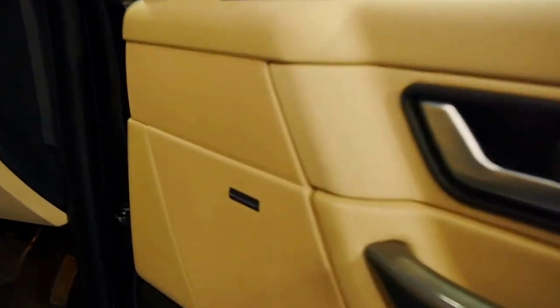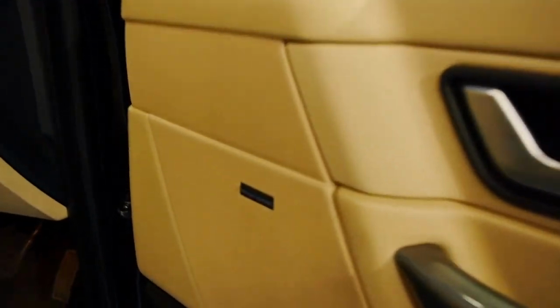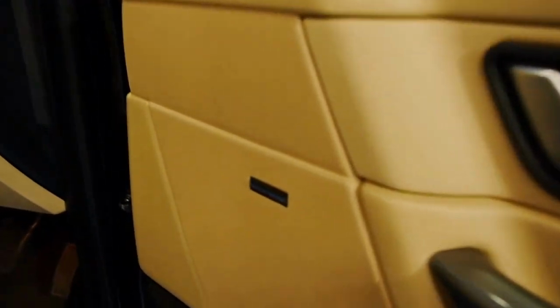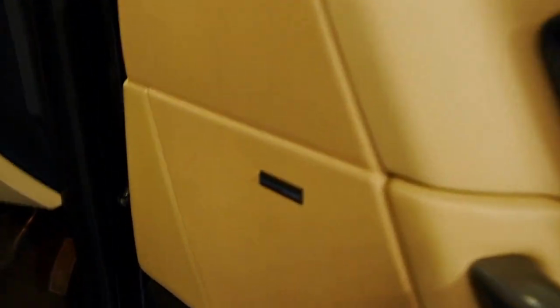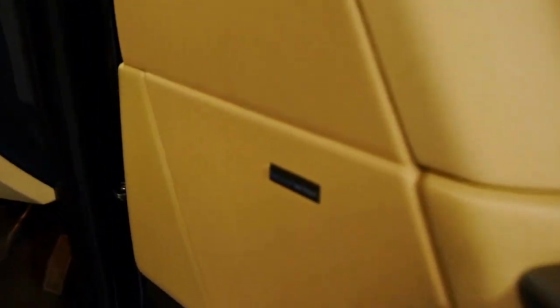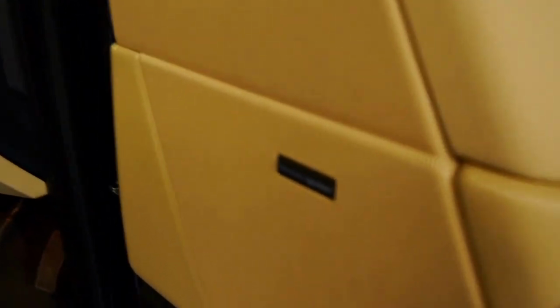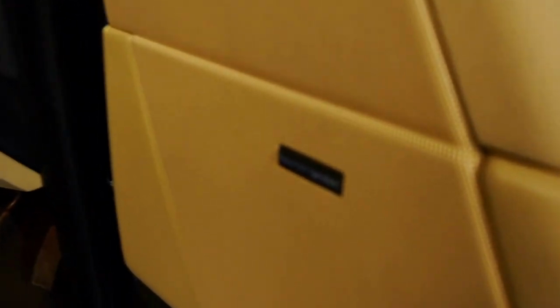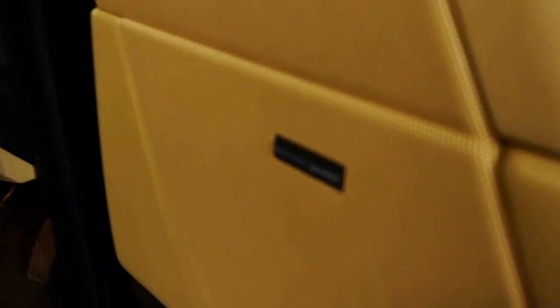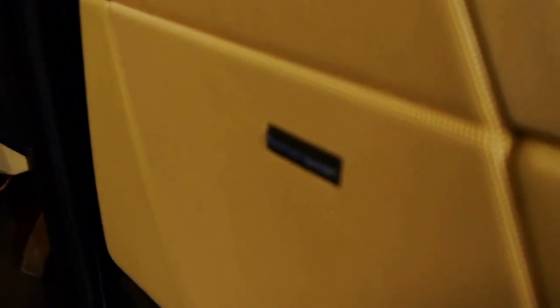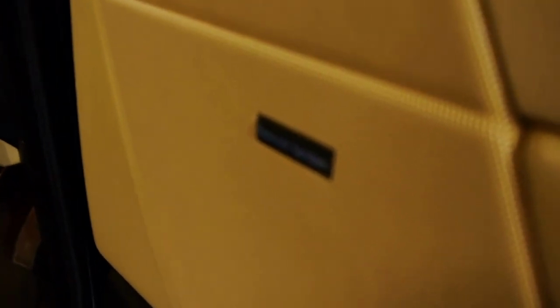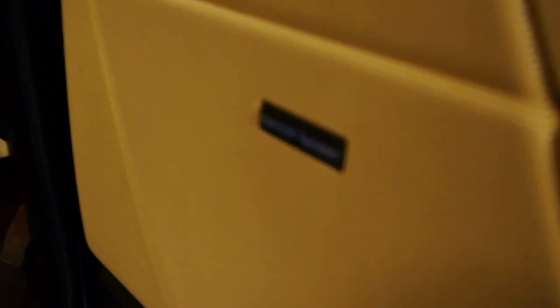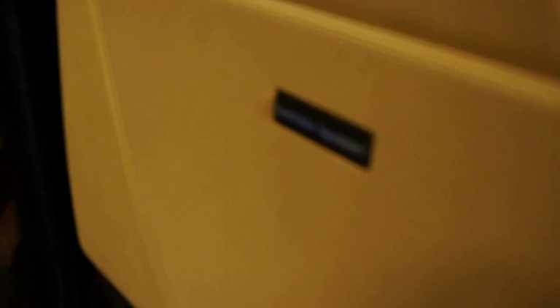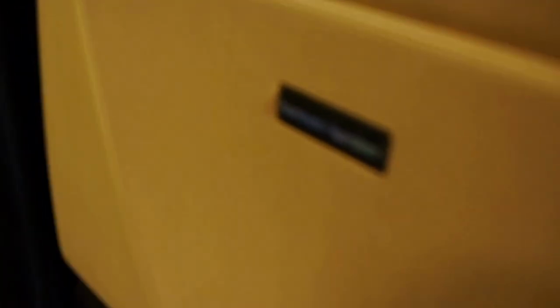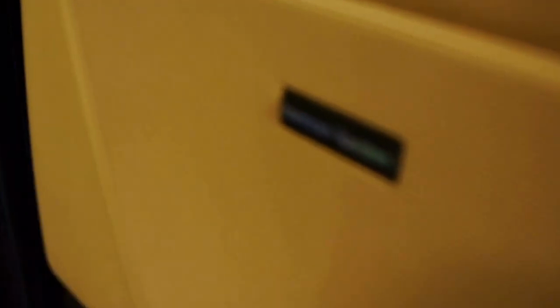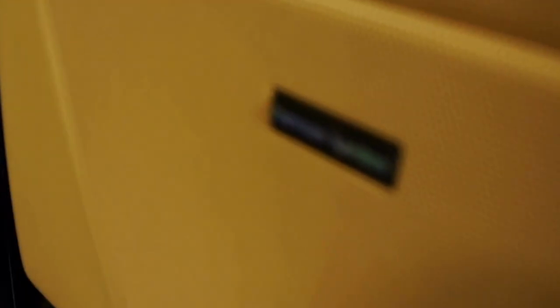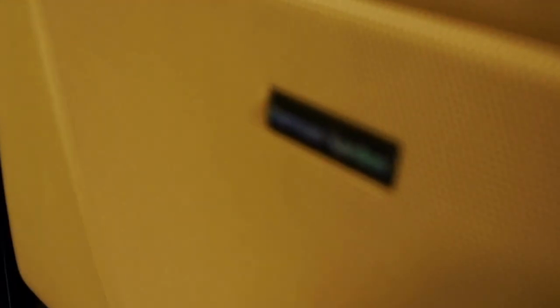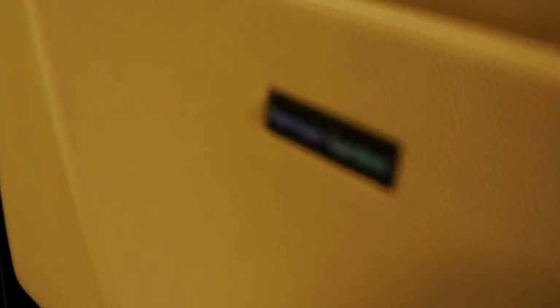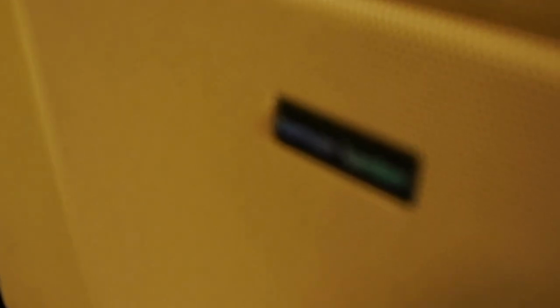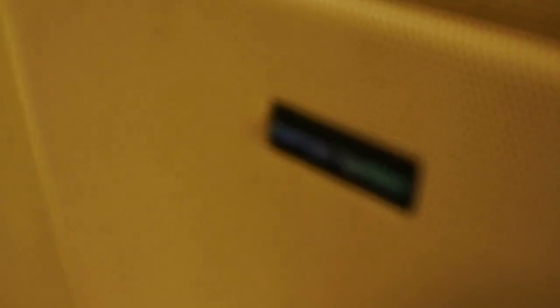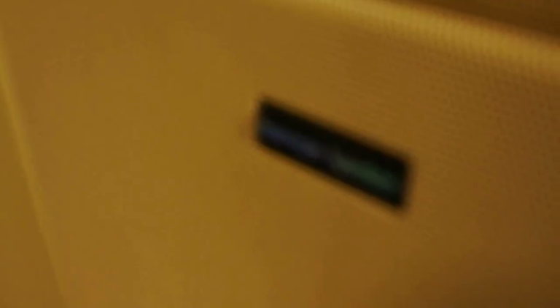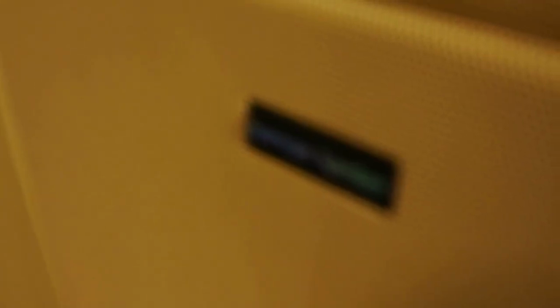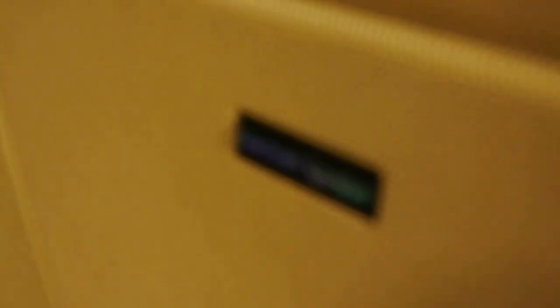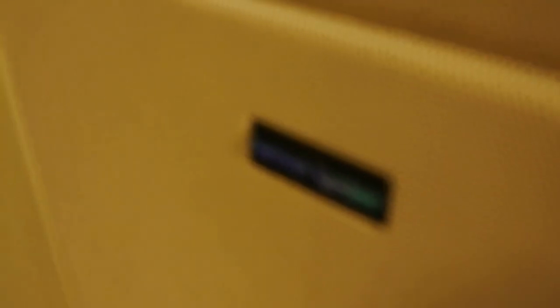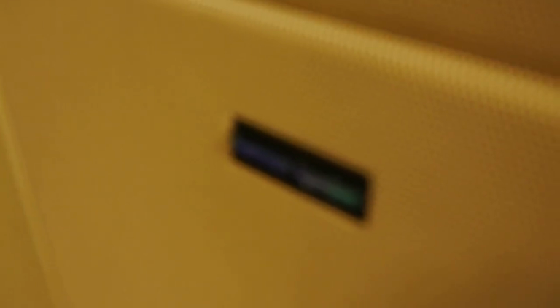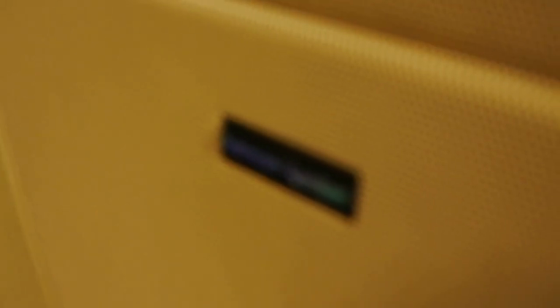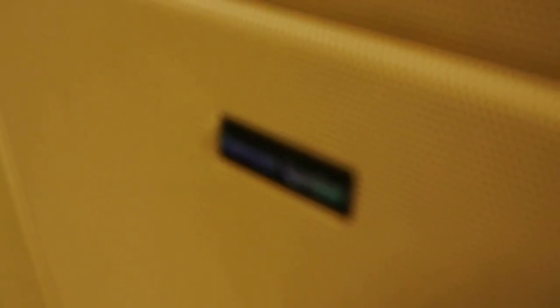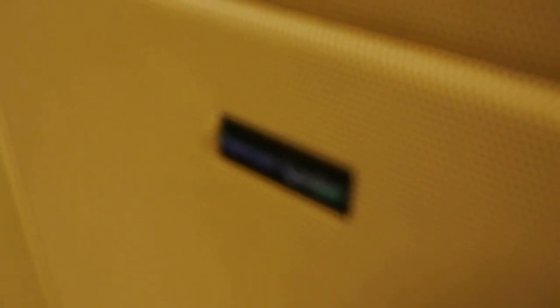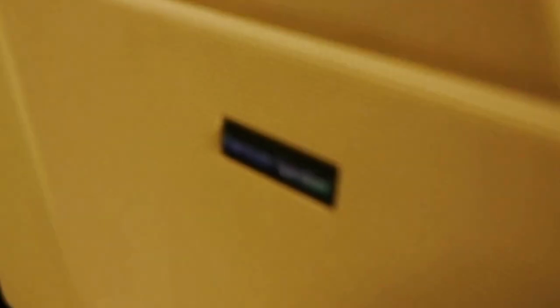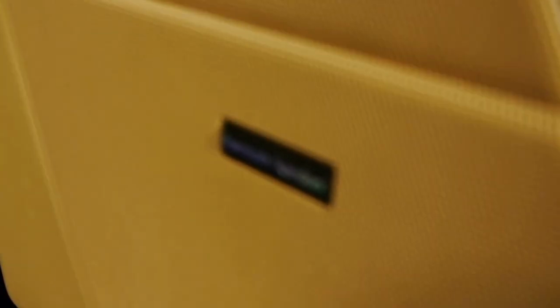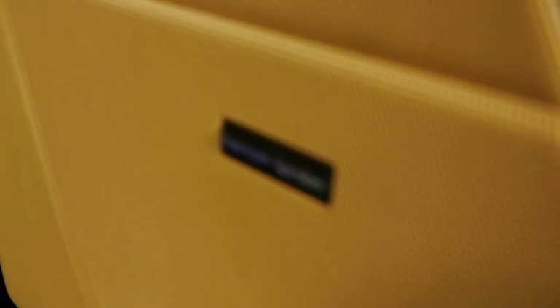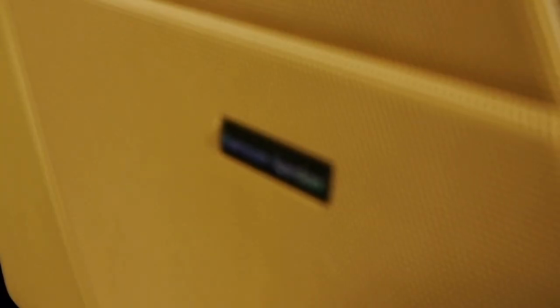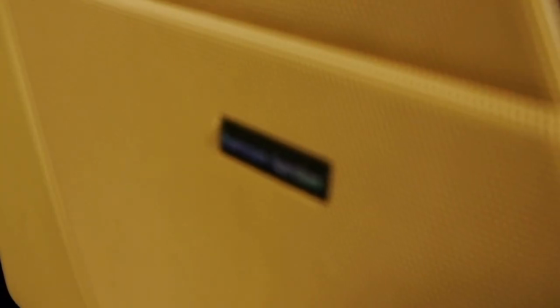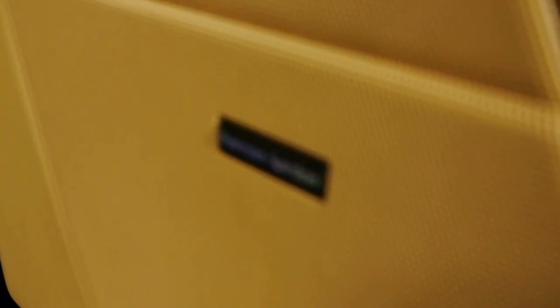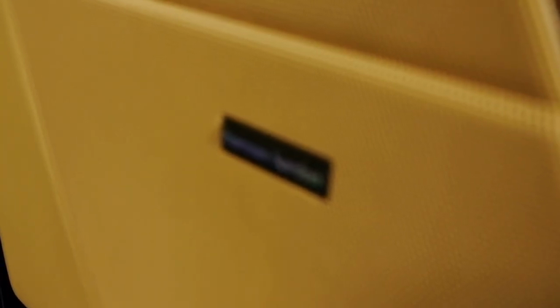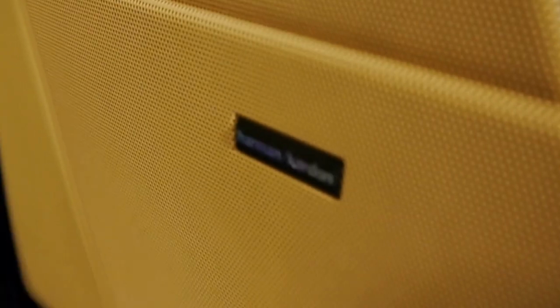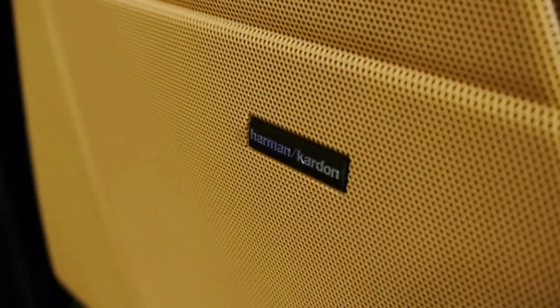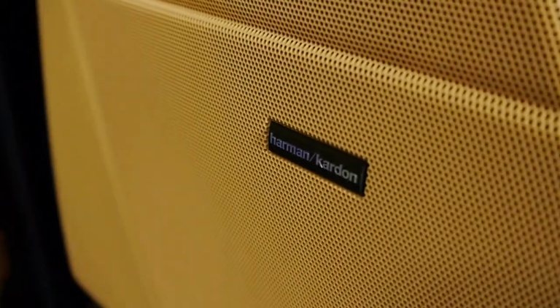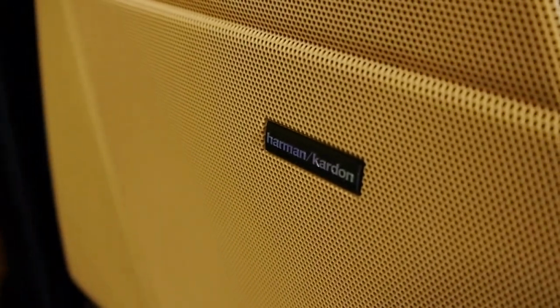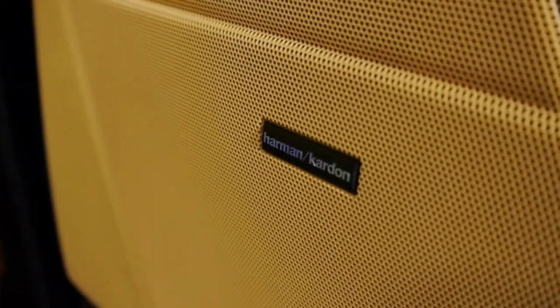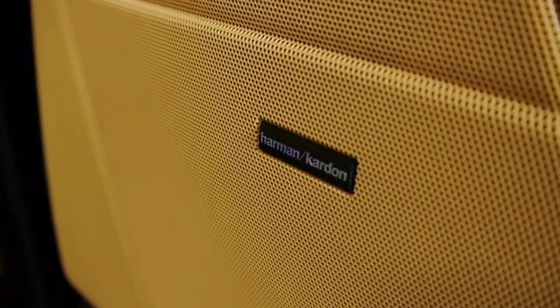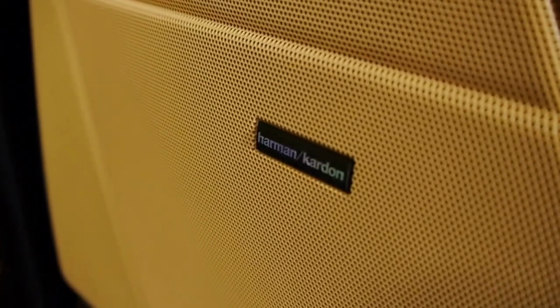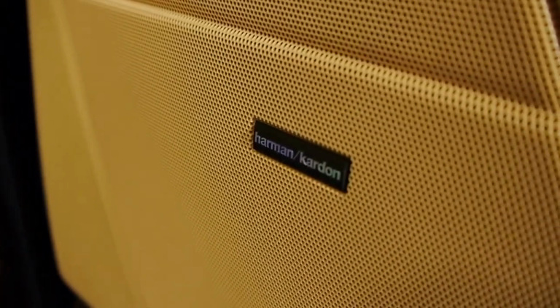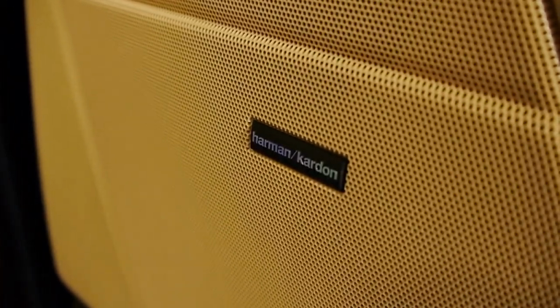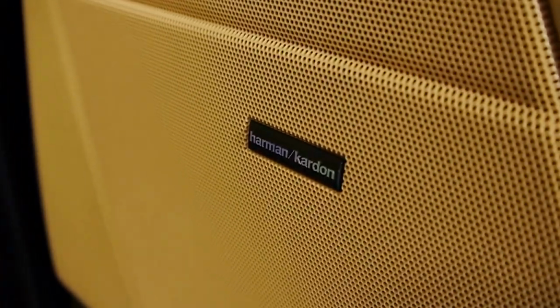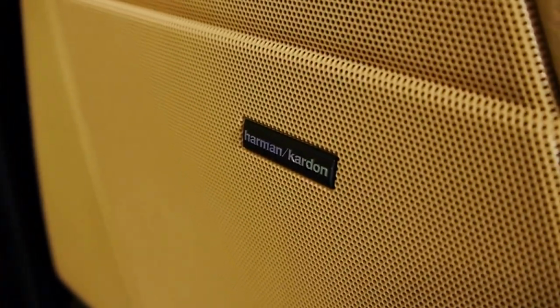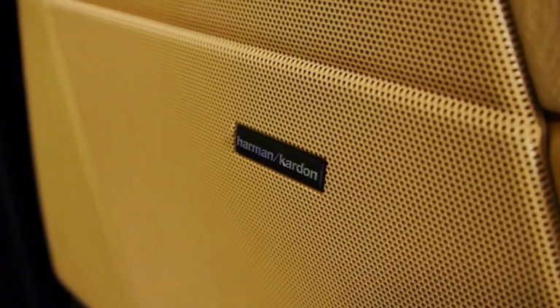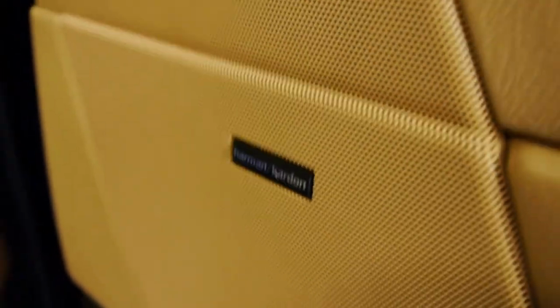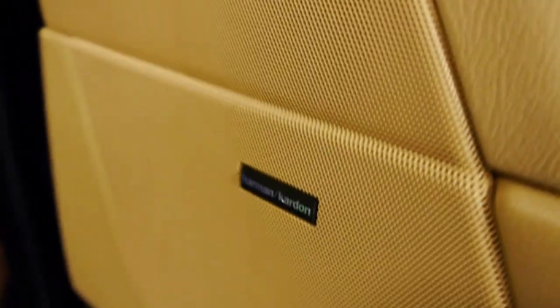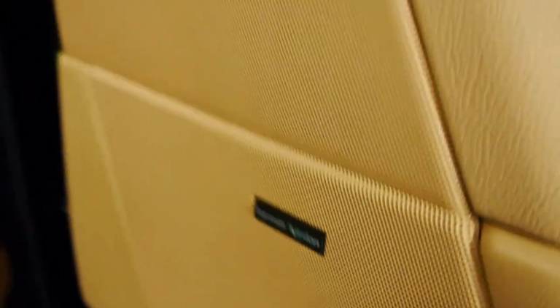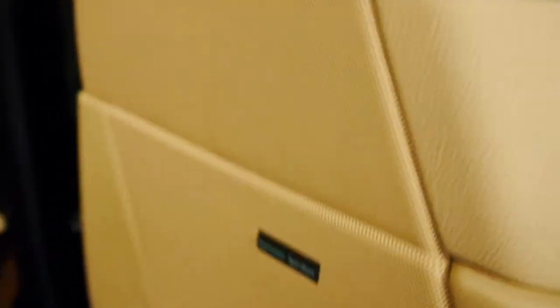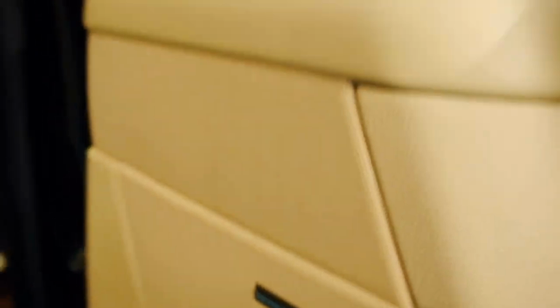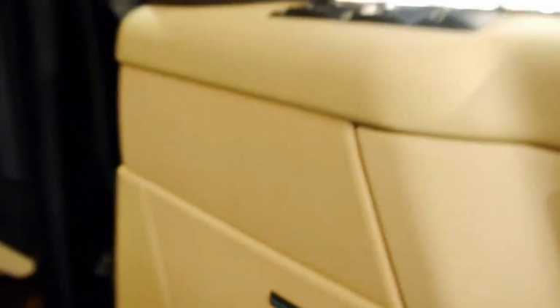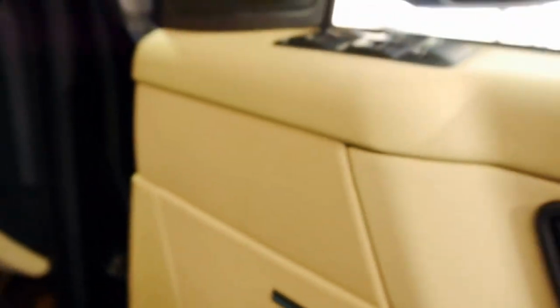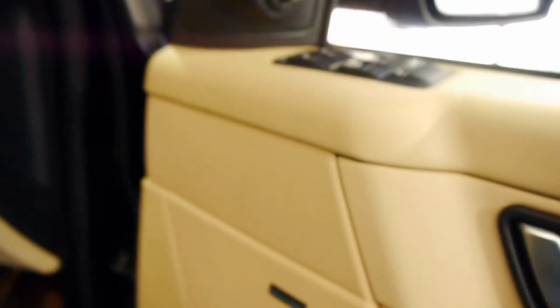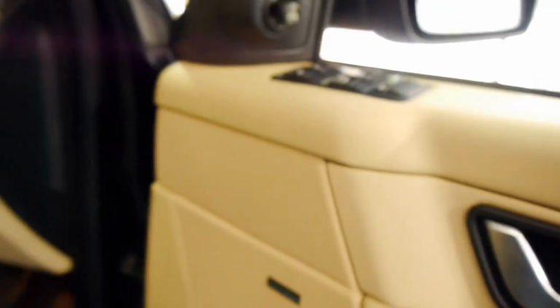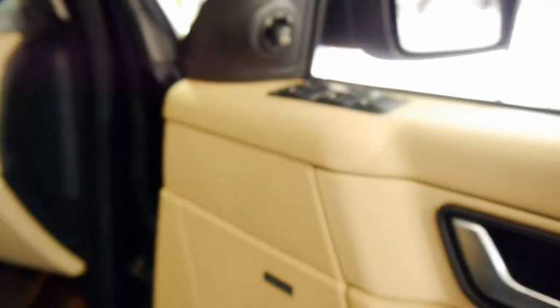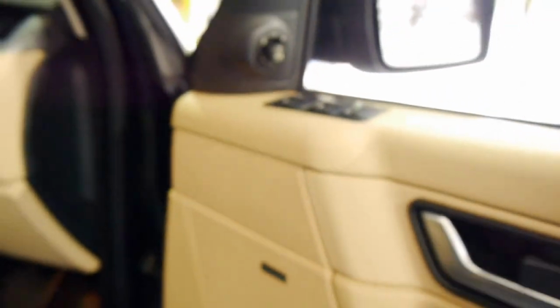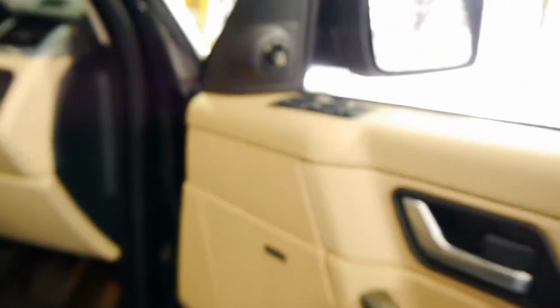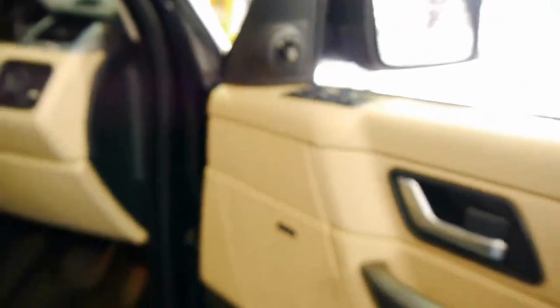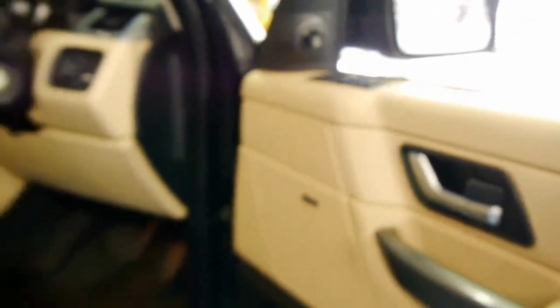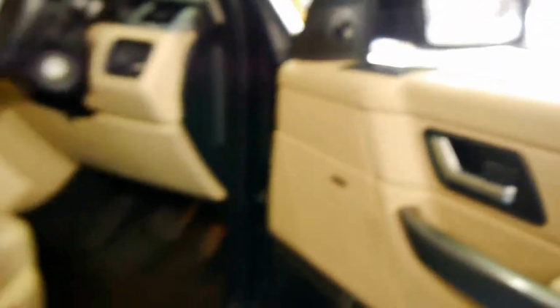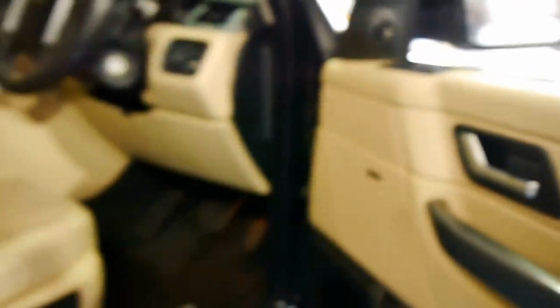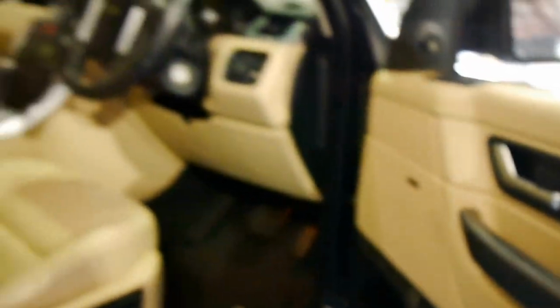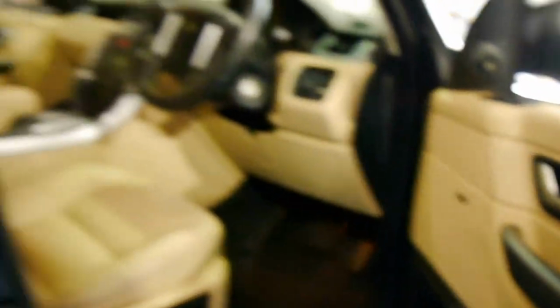Upgraded Harman Kardon stereo - it's a premium audio system.